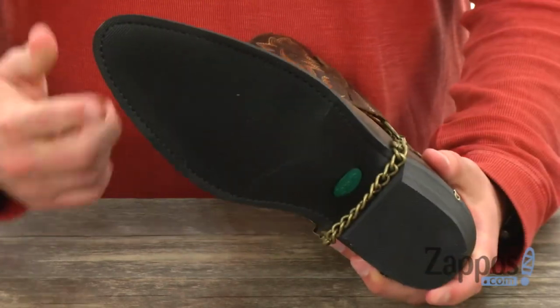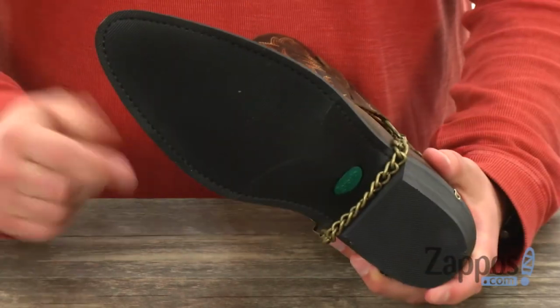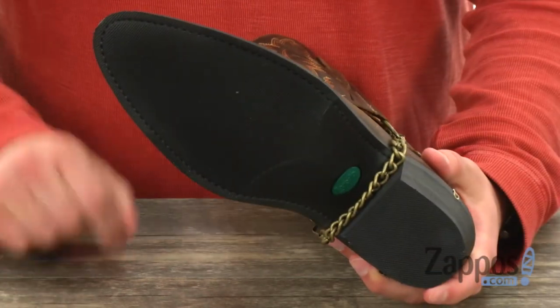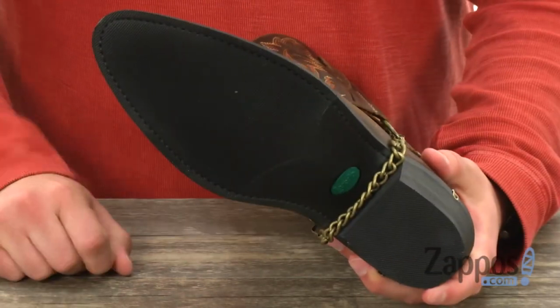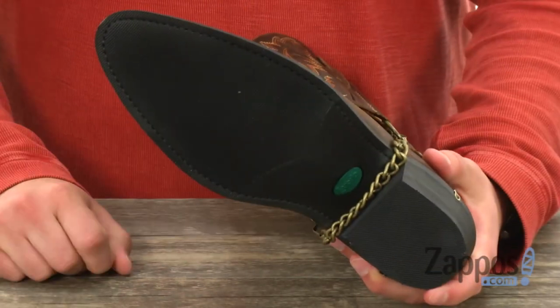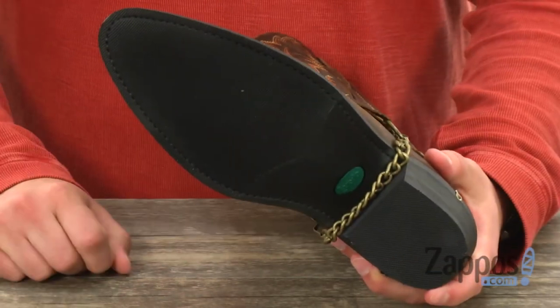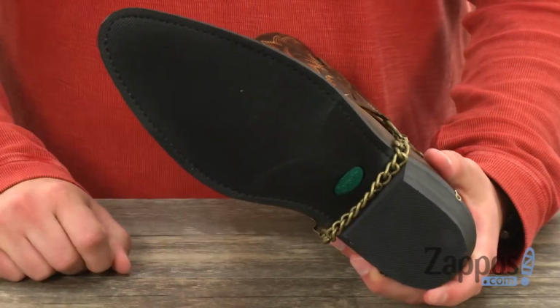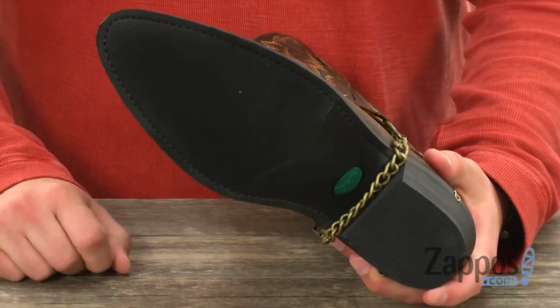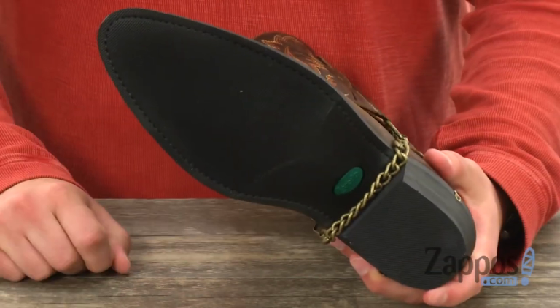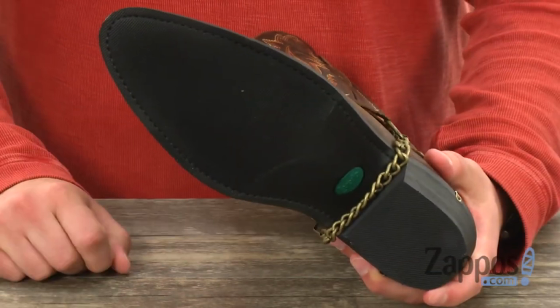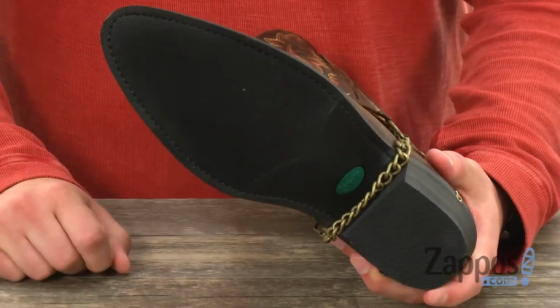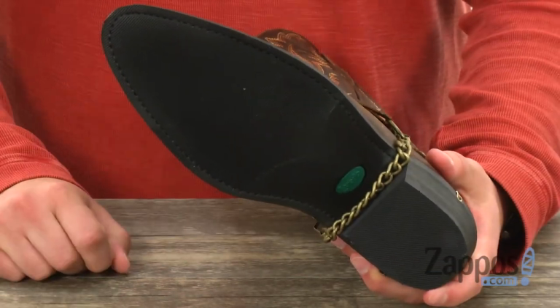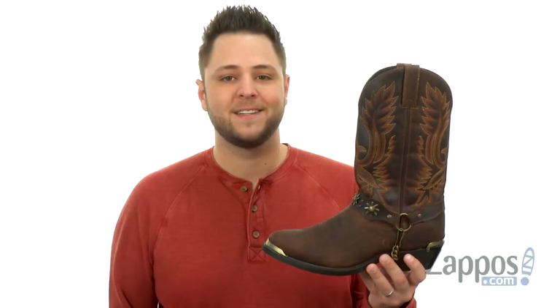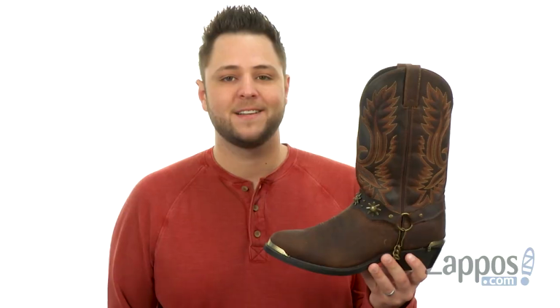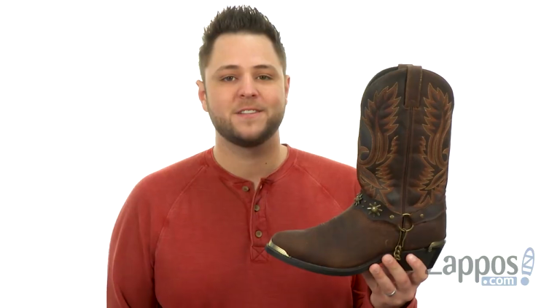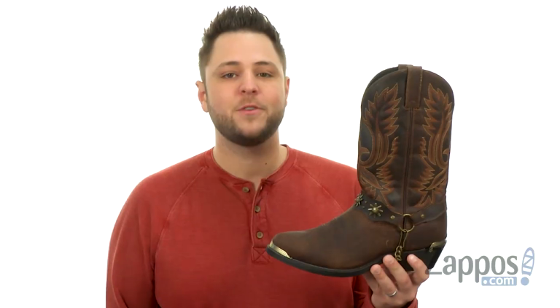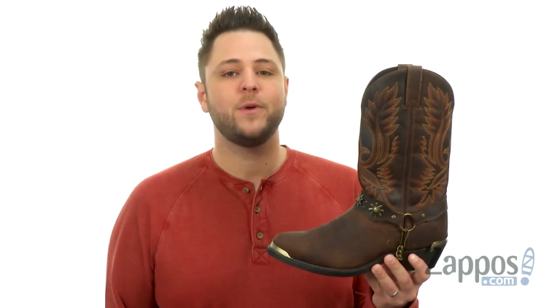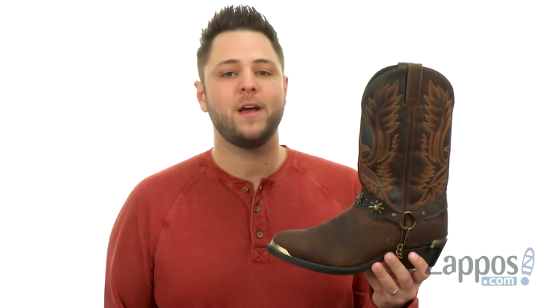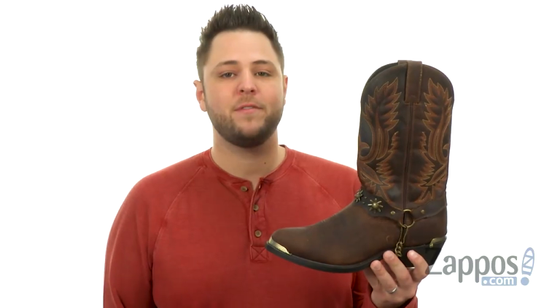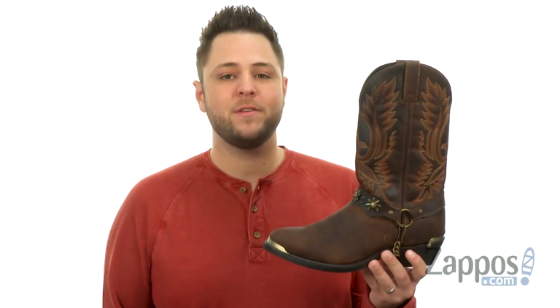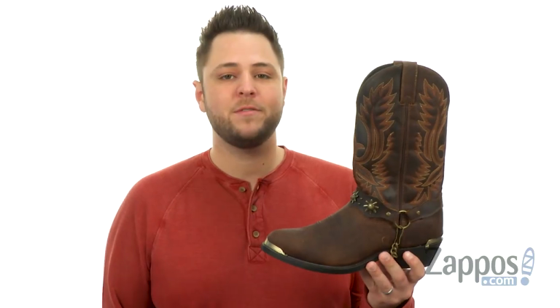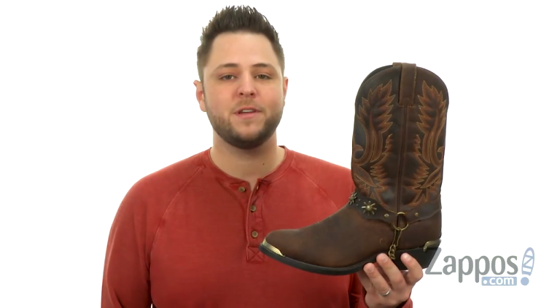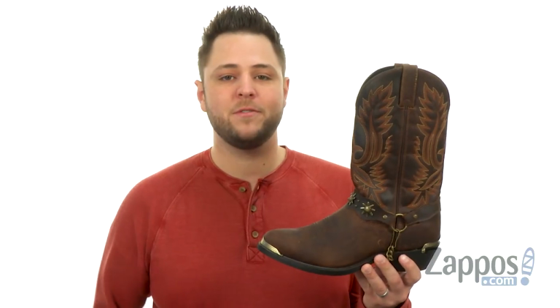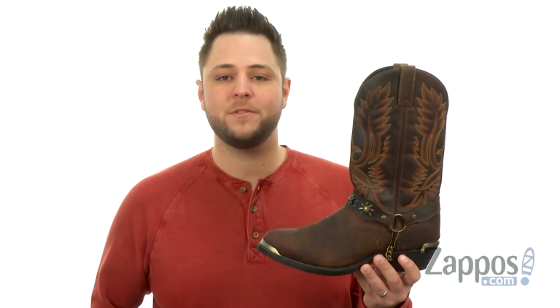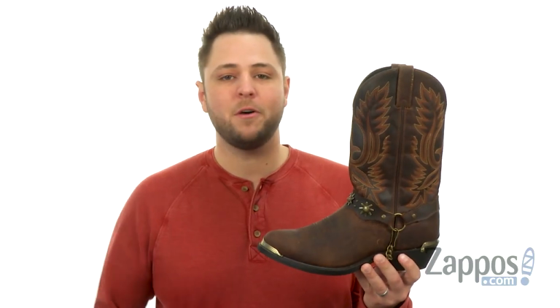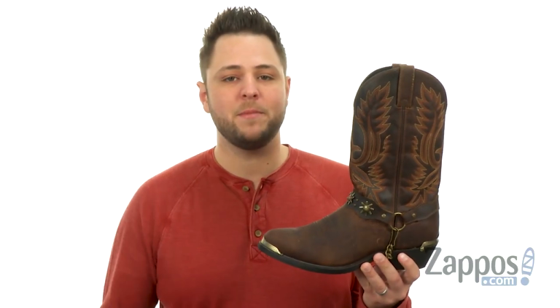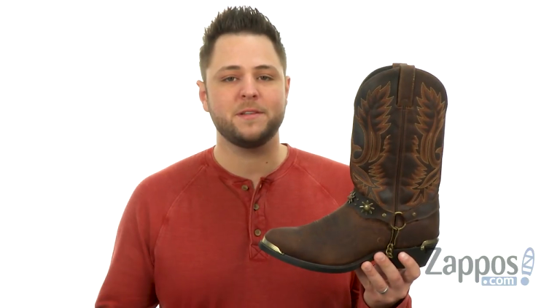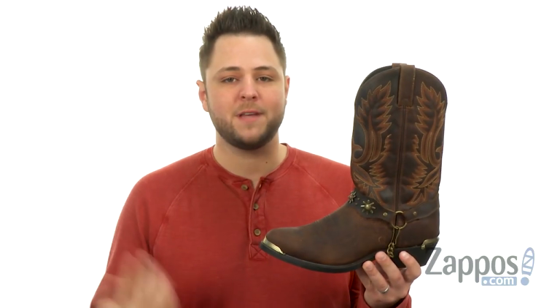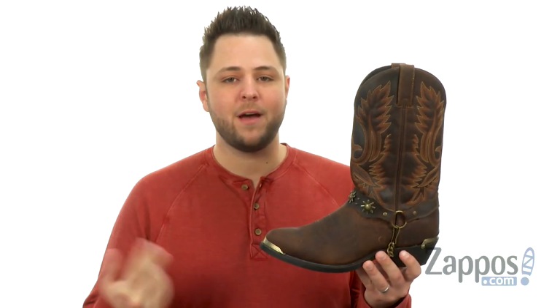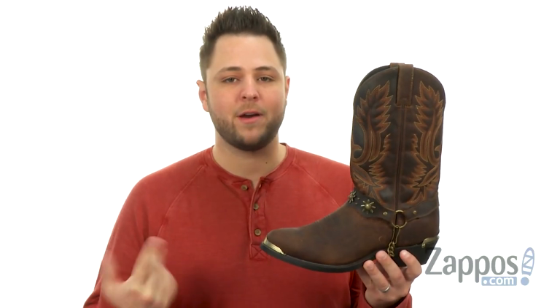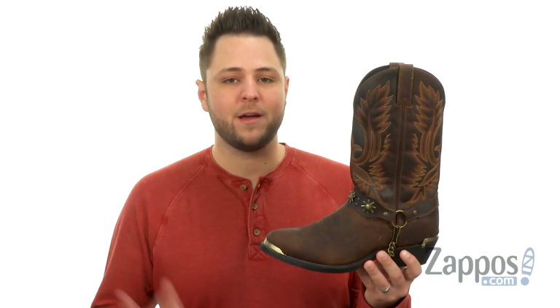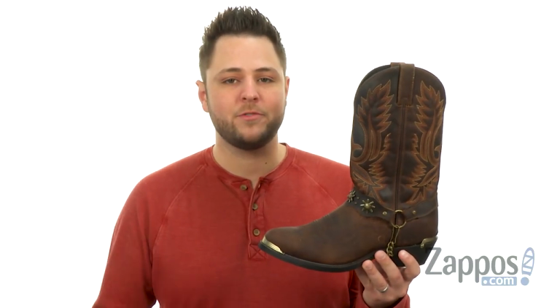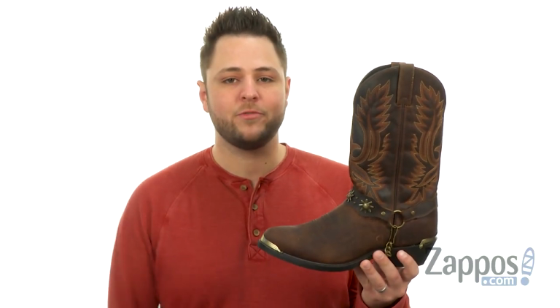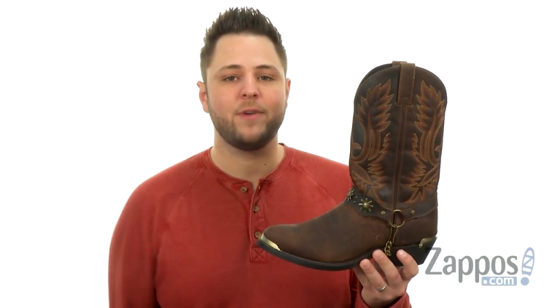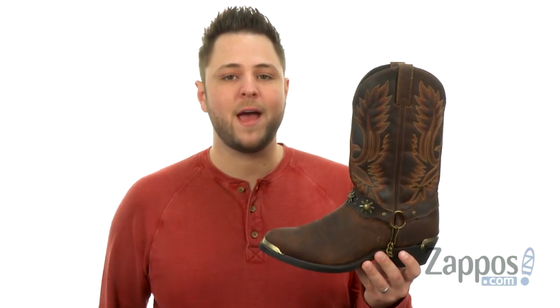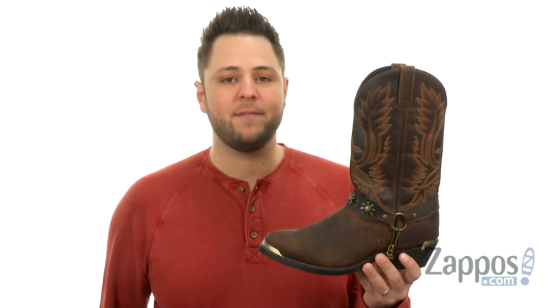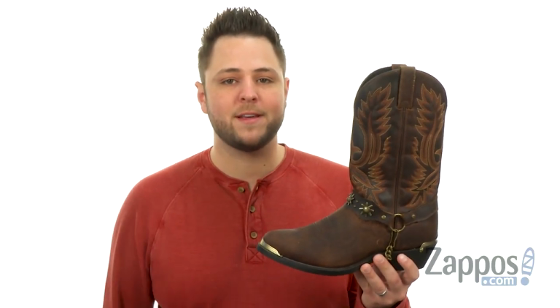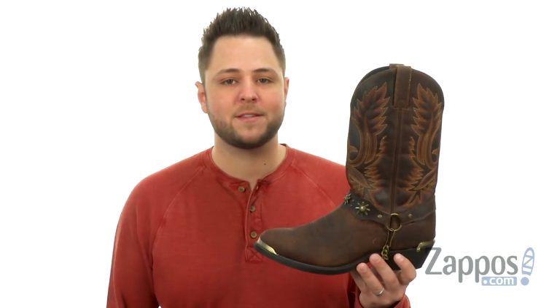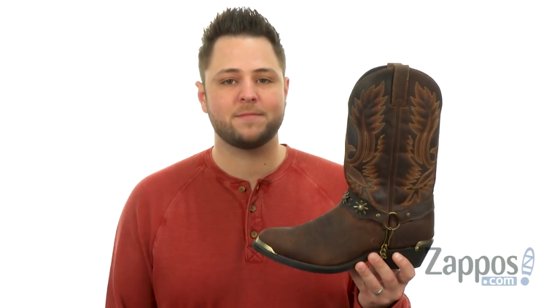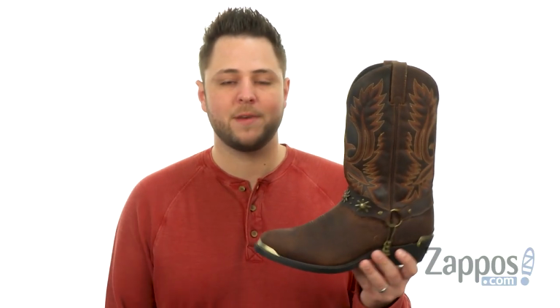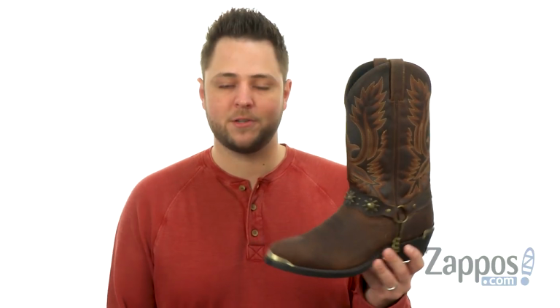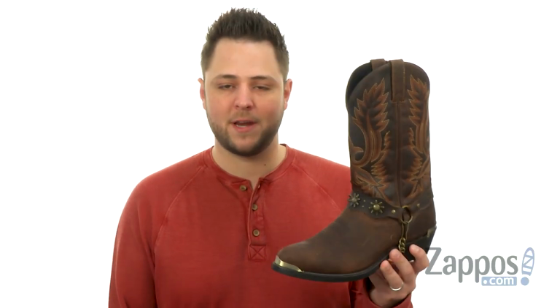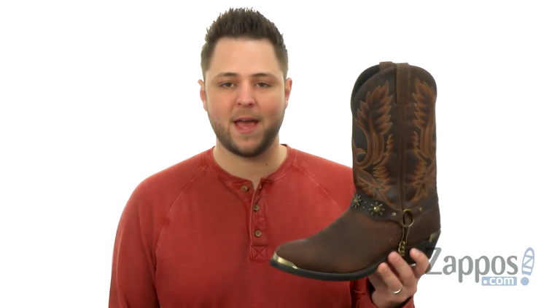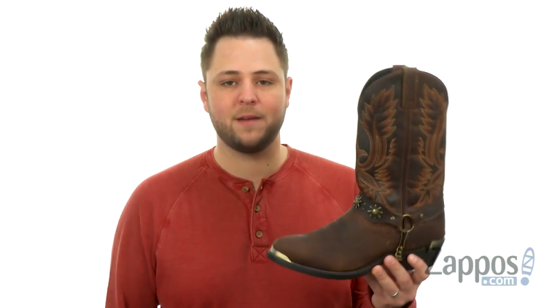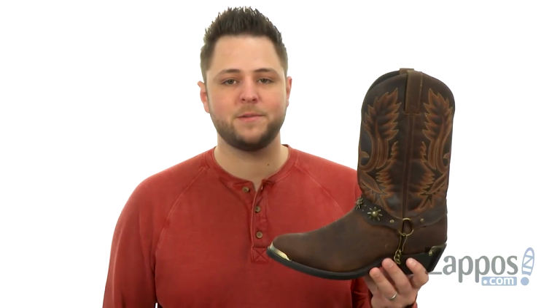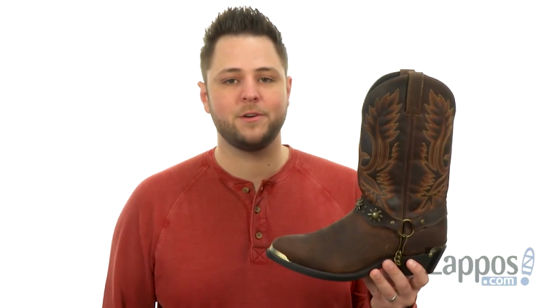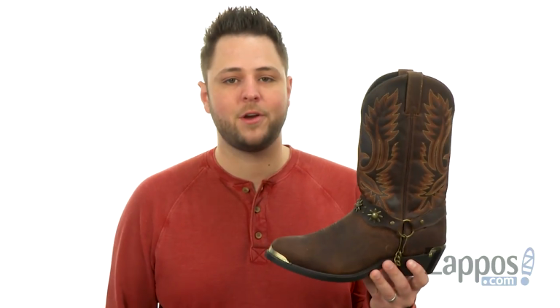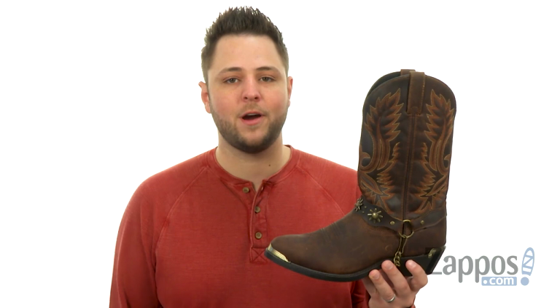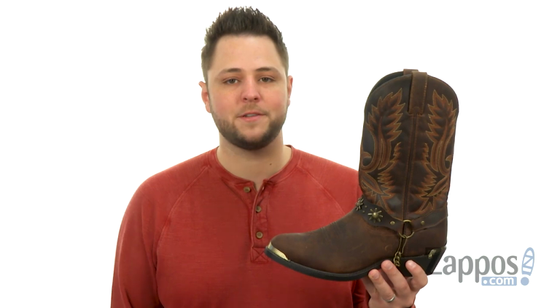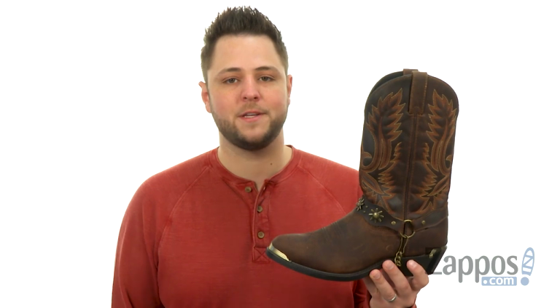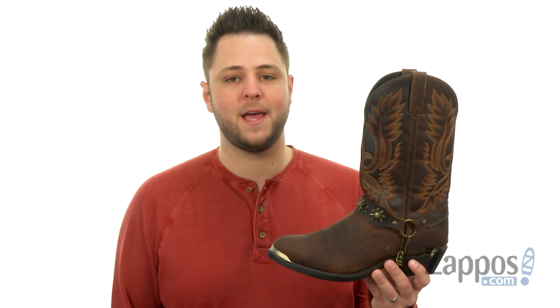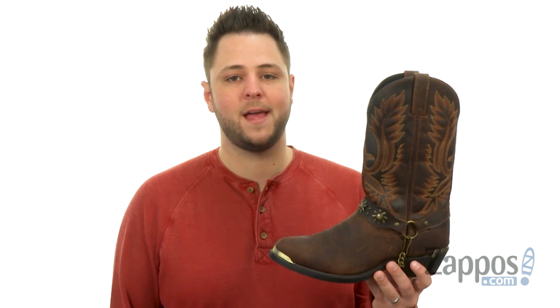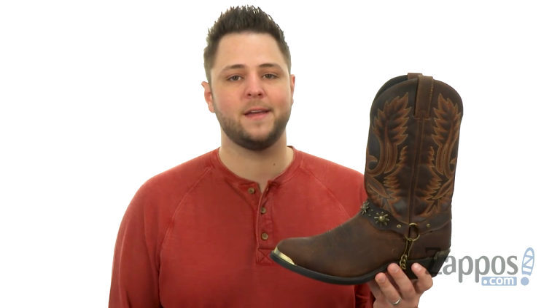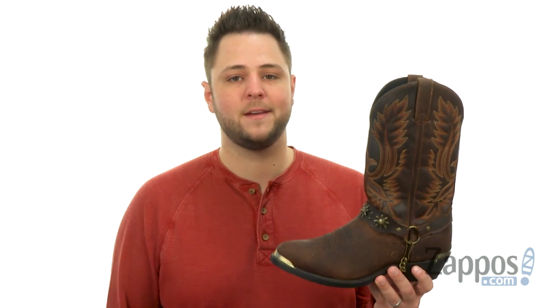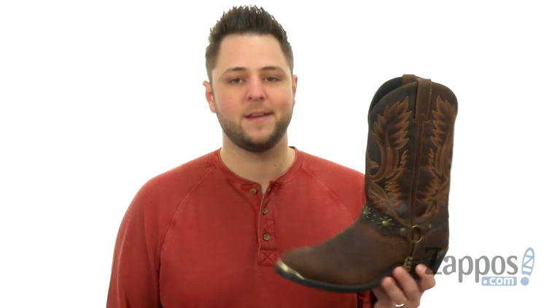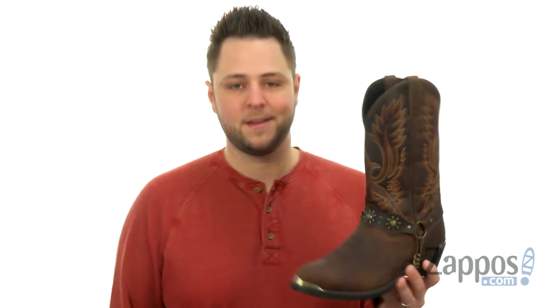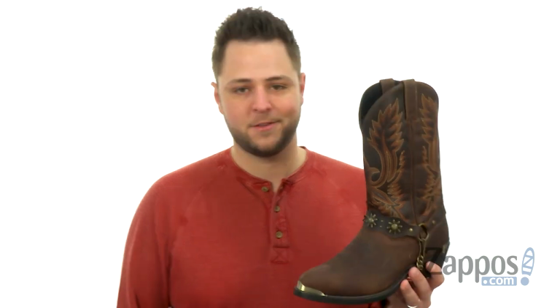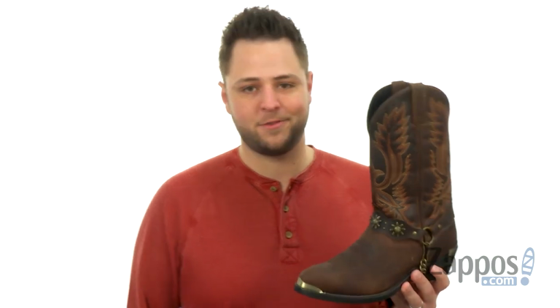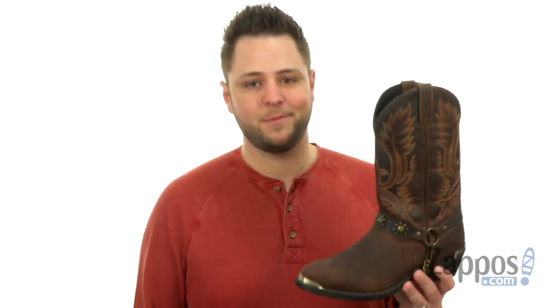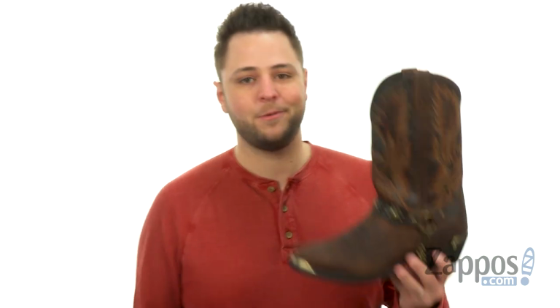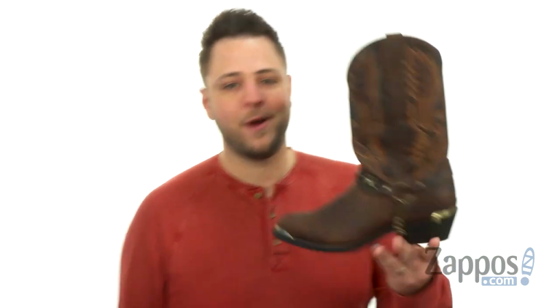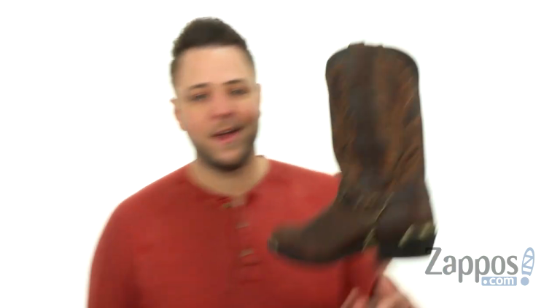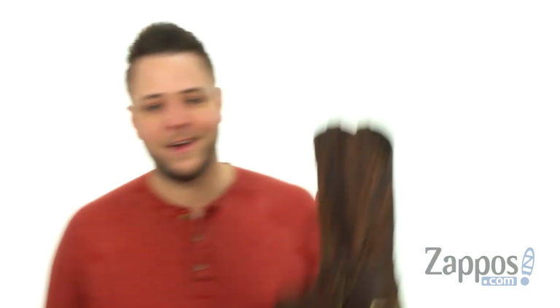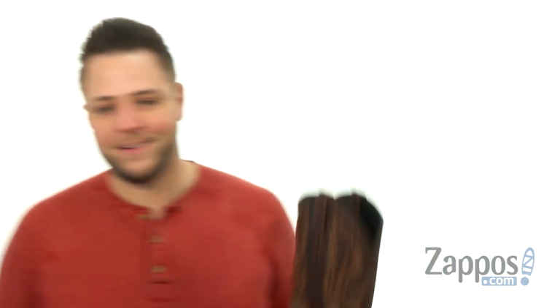So whatever you do, don't miss out on Travis — make sure you add him to your cart today. It's from Laredo.